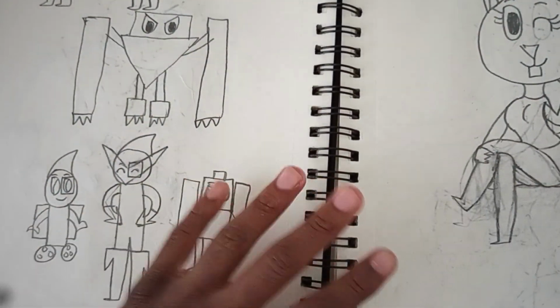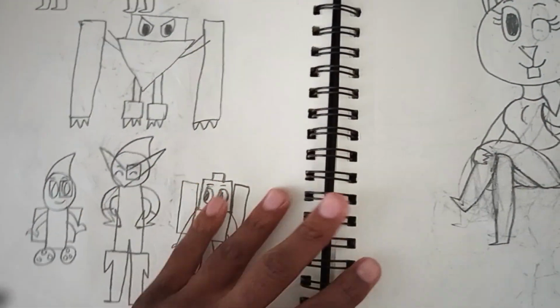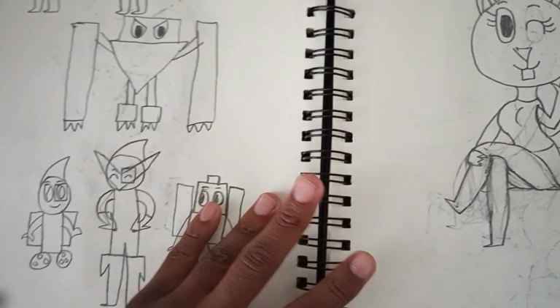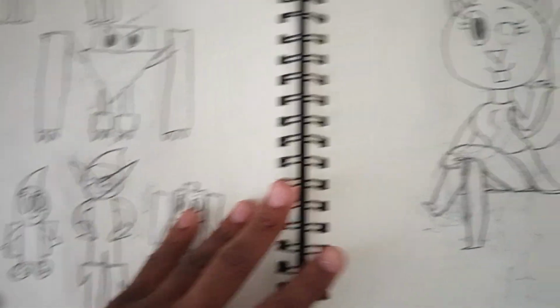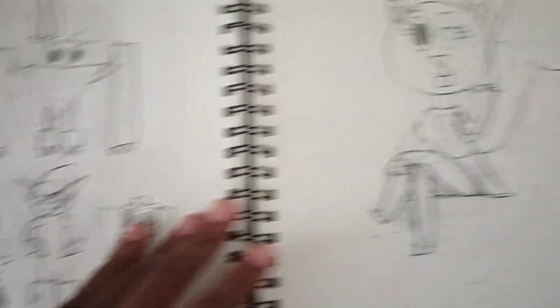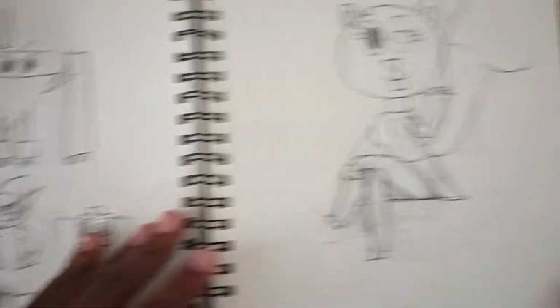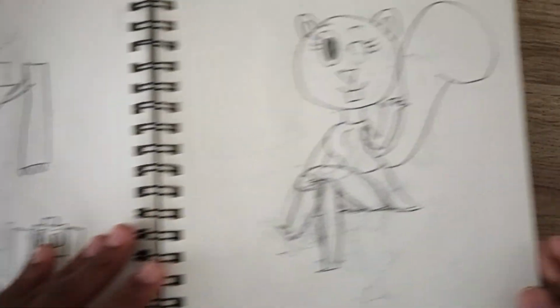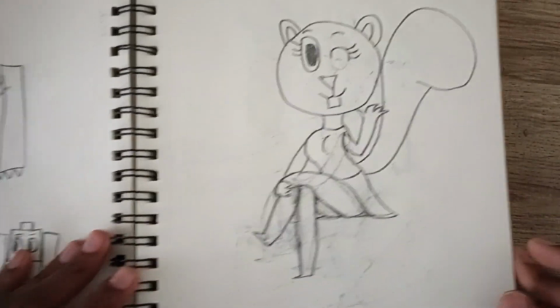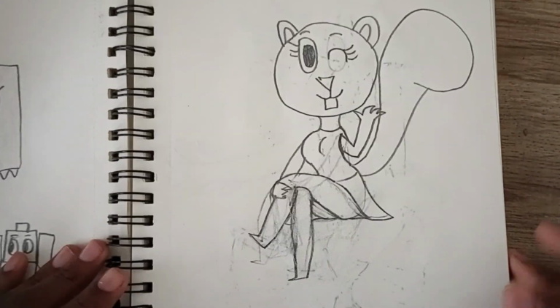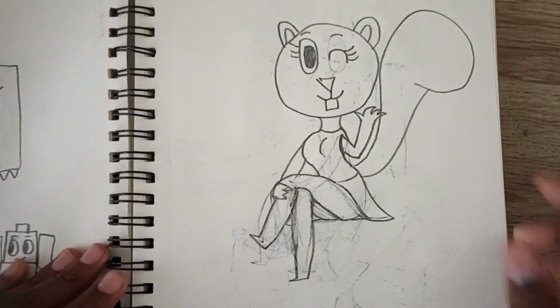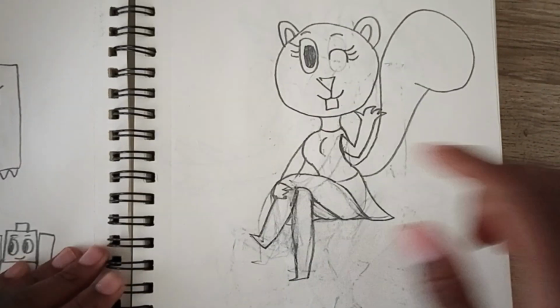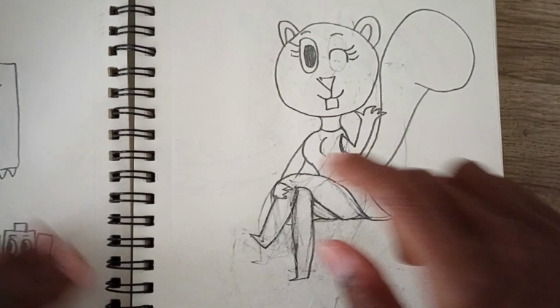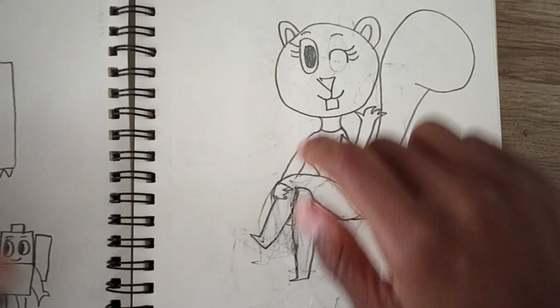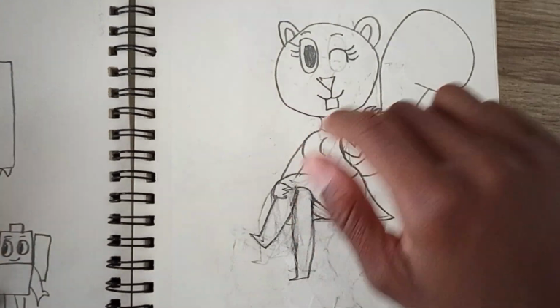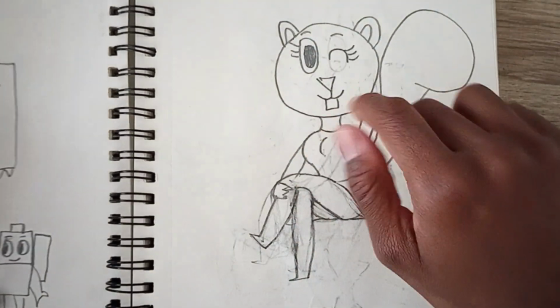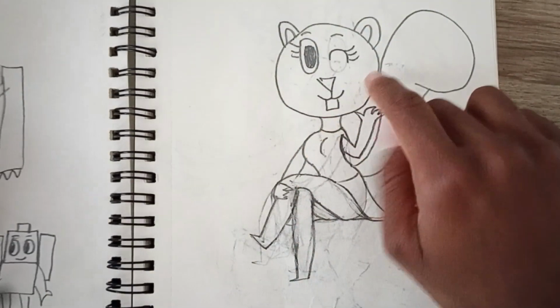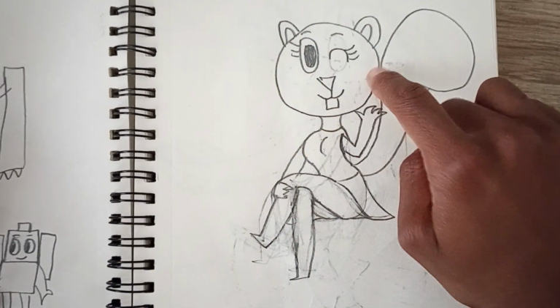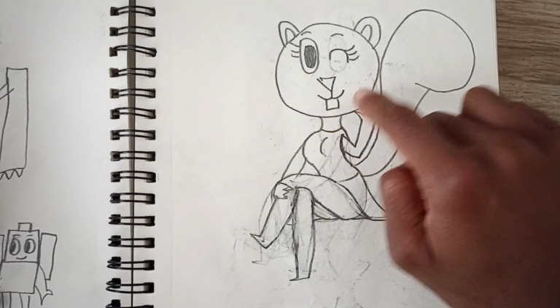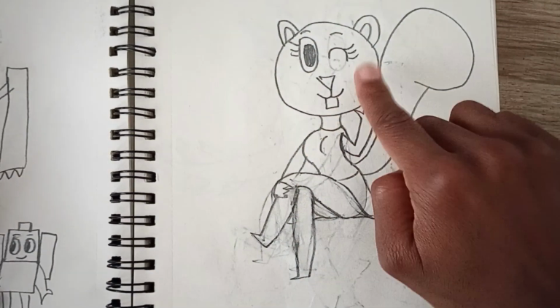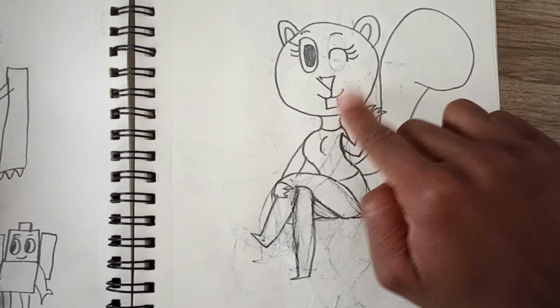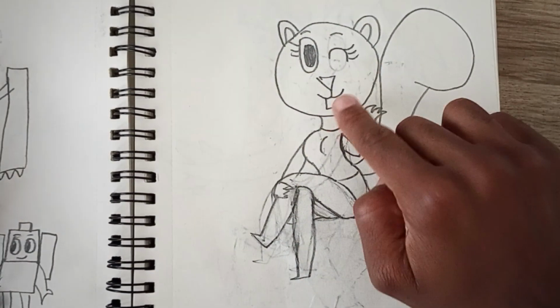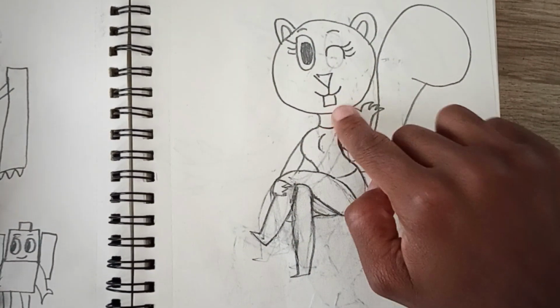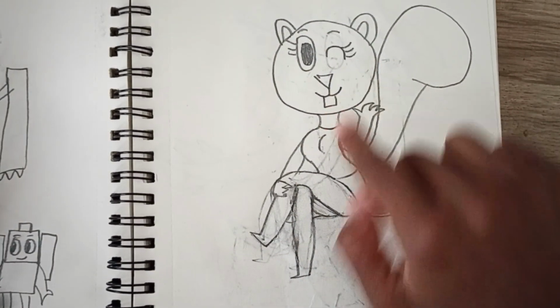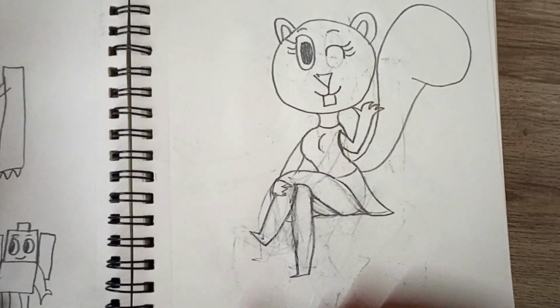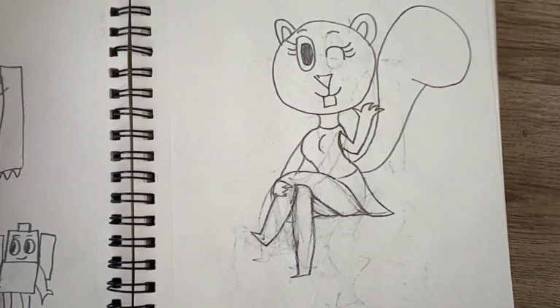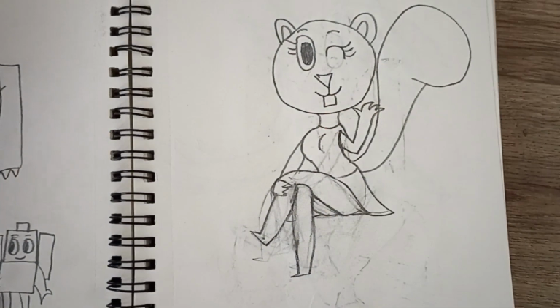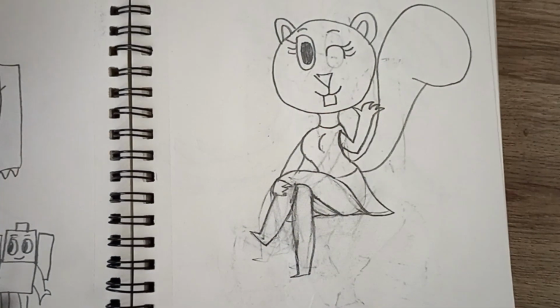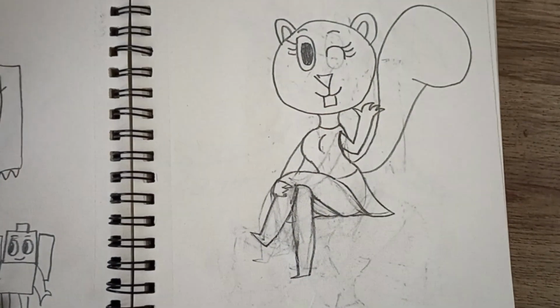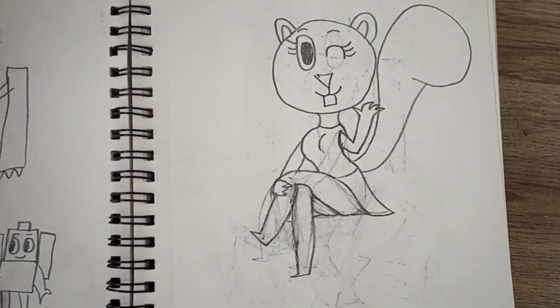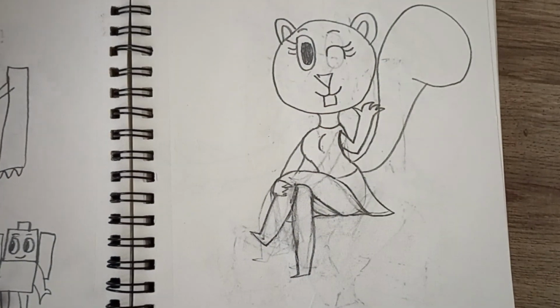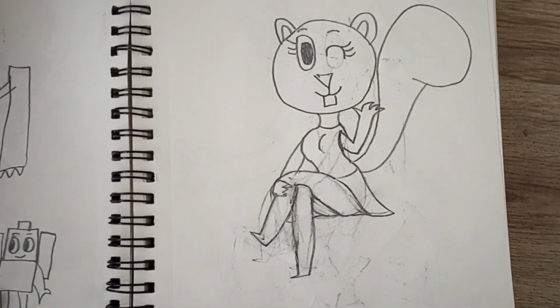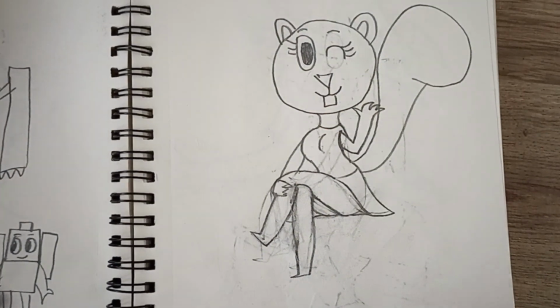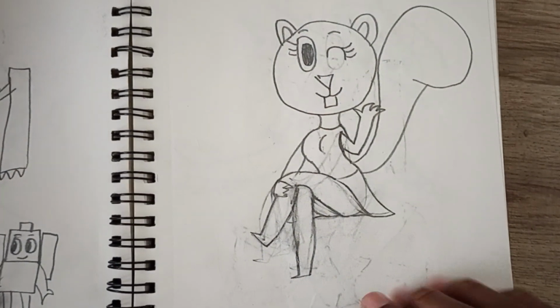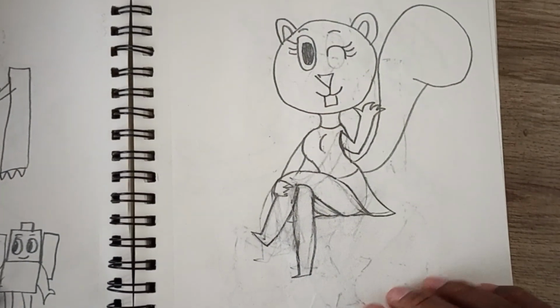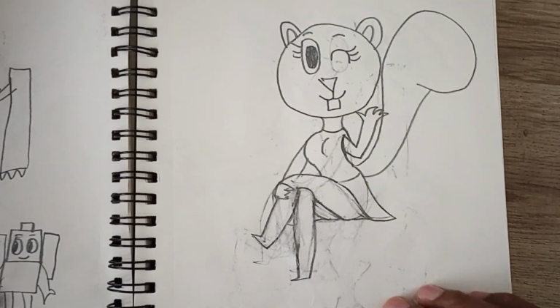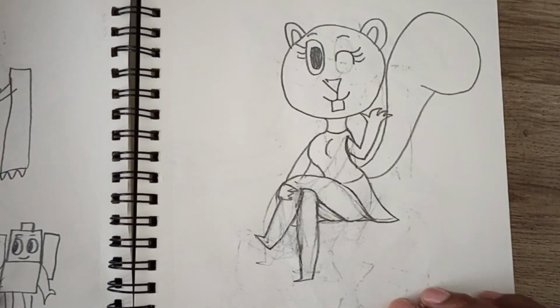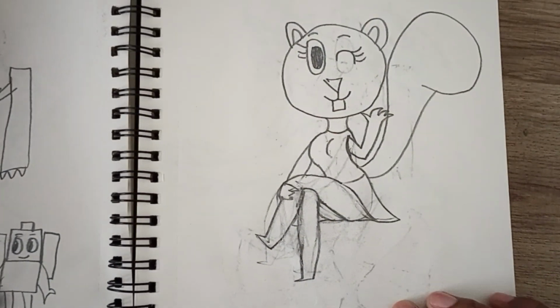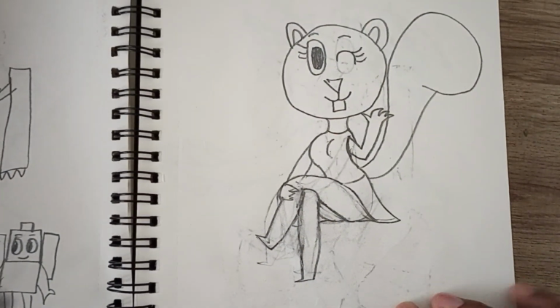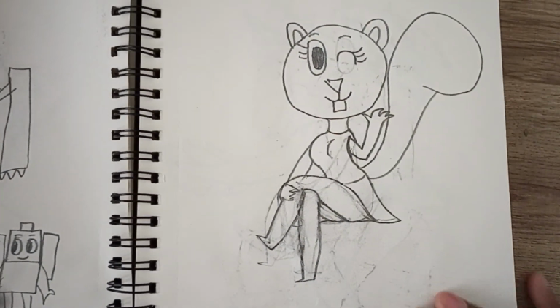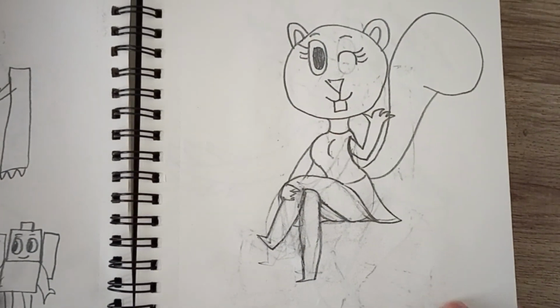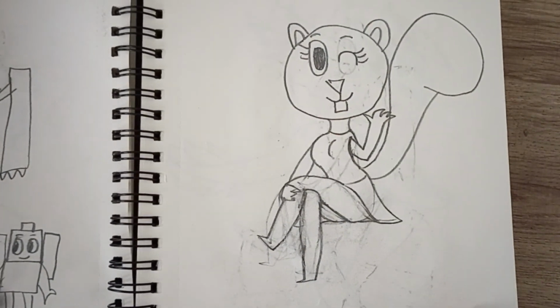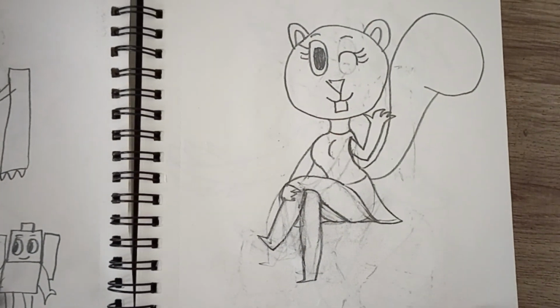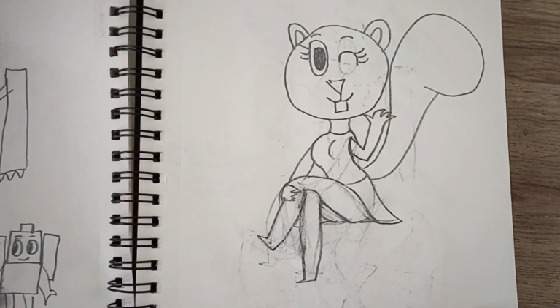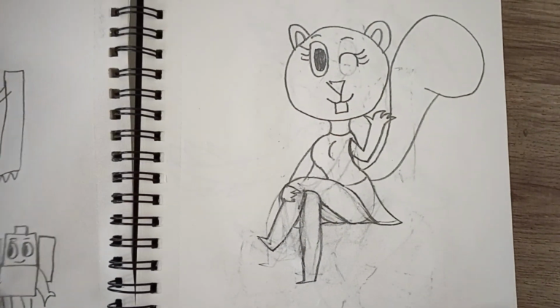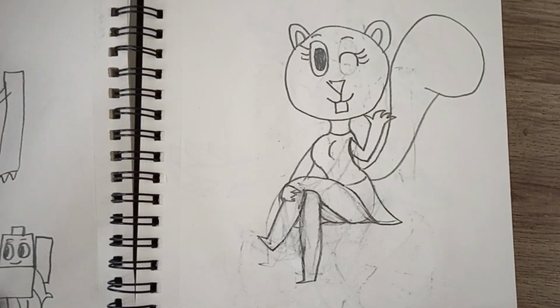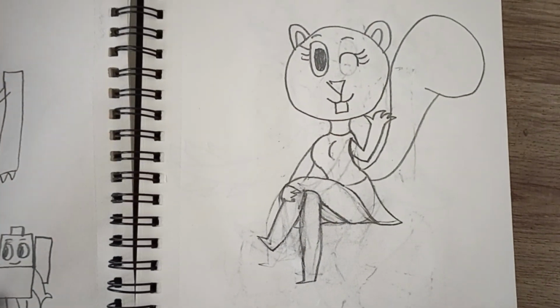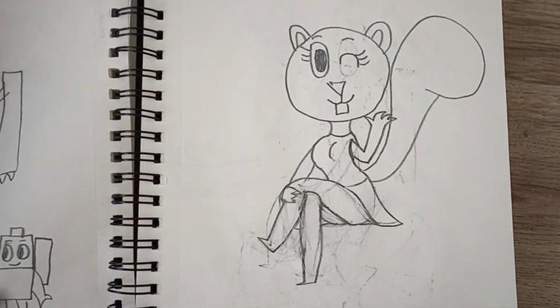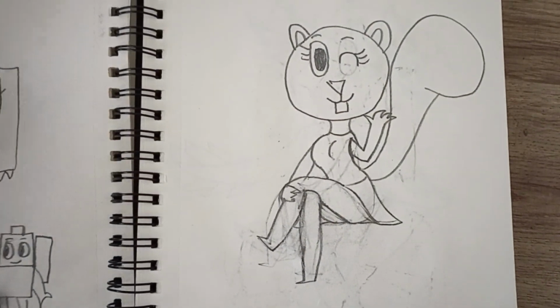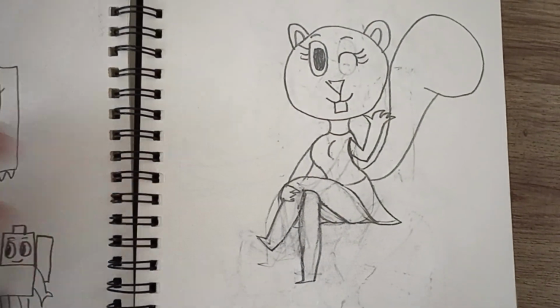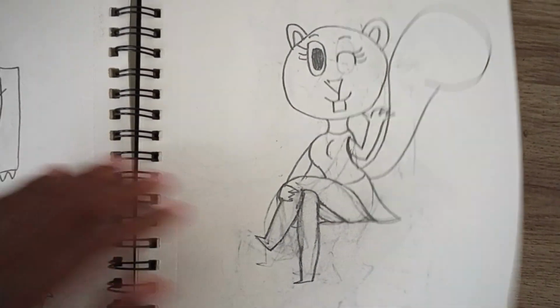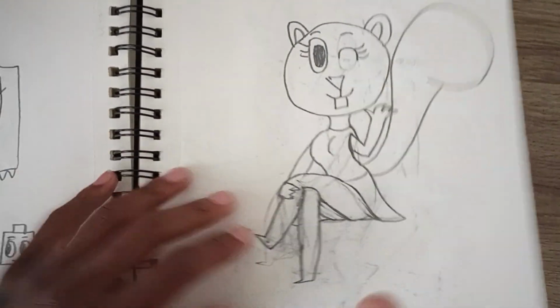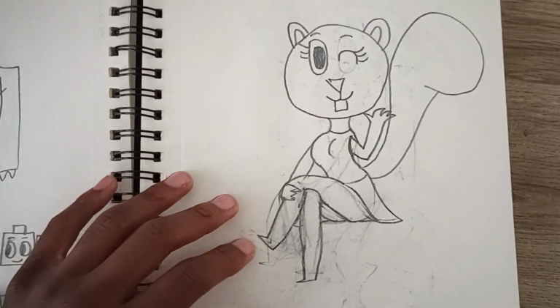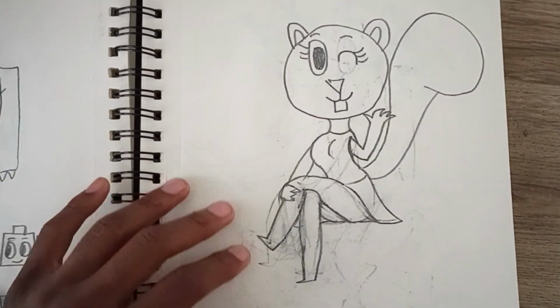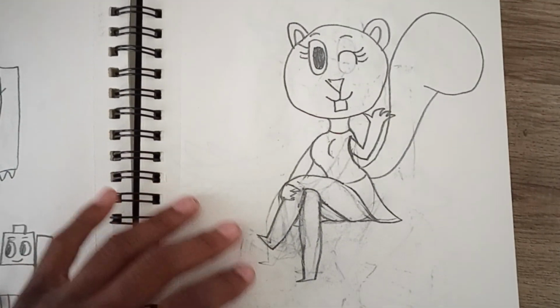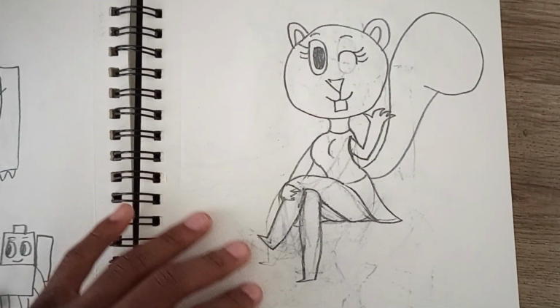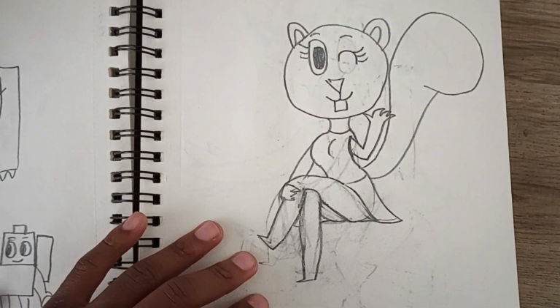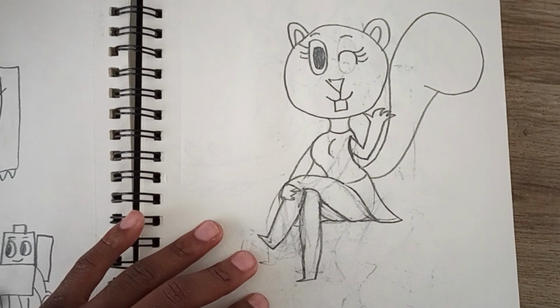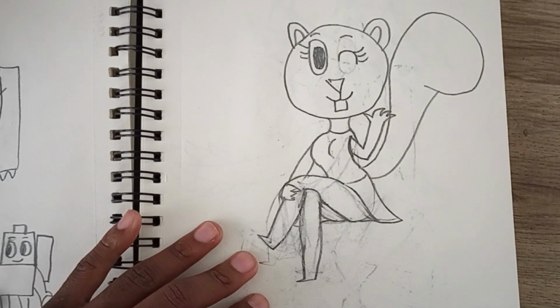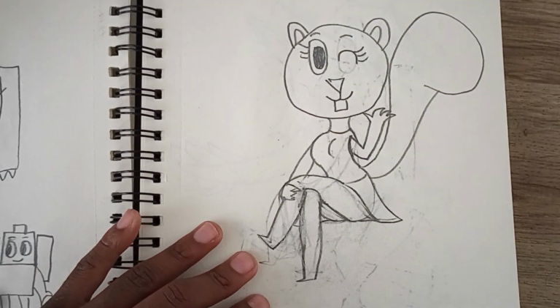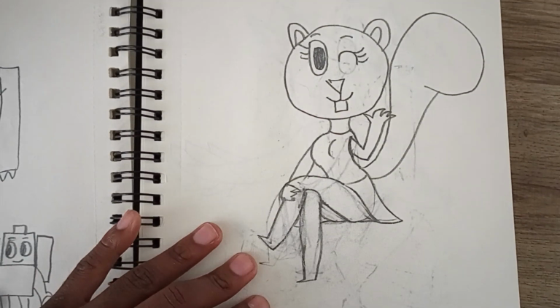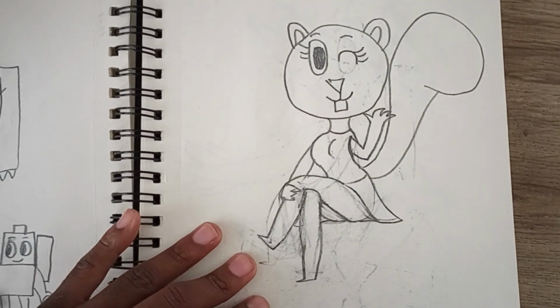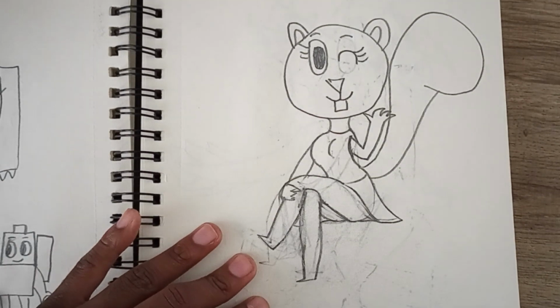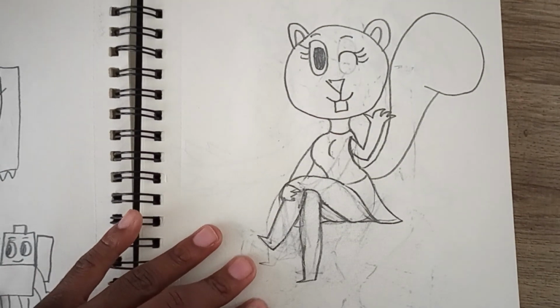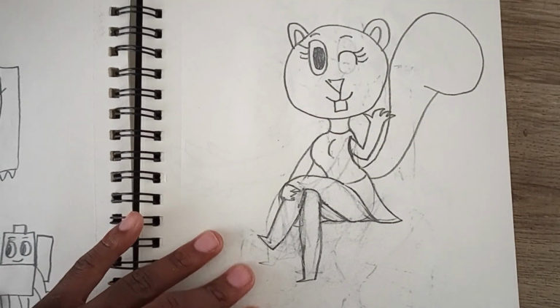And here is Figgy the squirrel saying hi to you guys. I guess she's just chilling too.